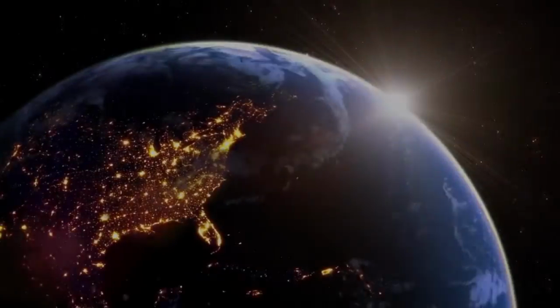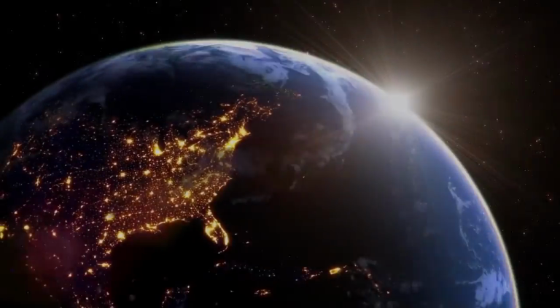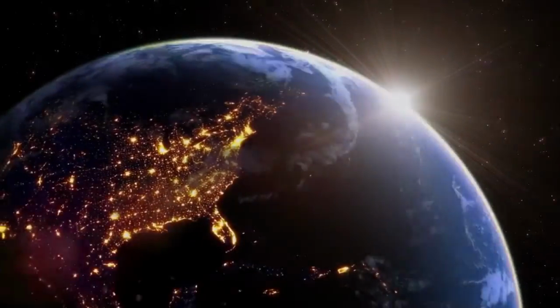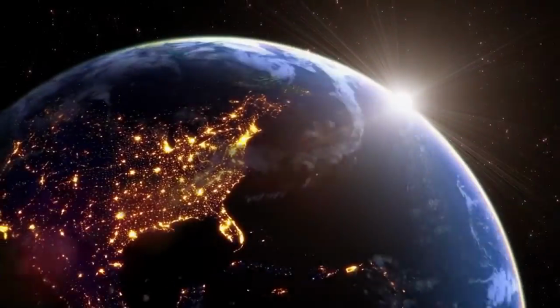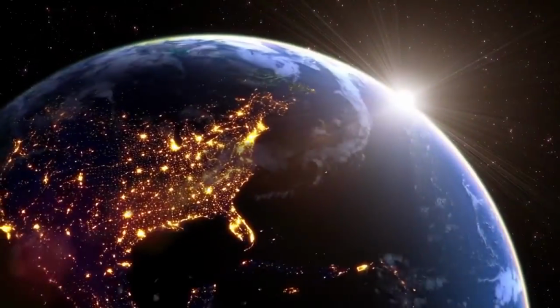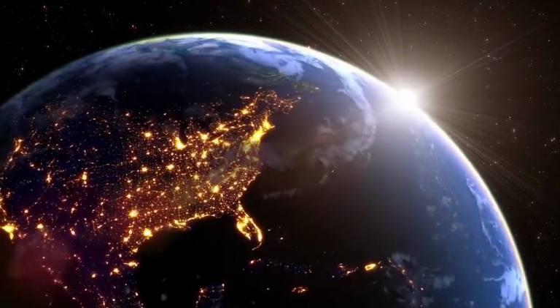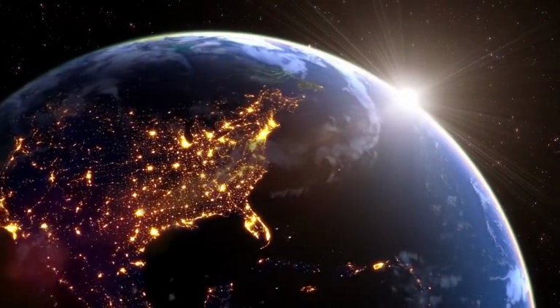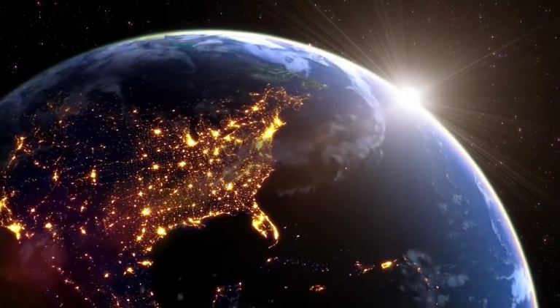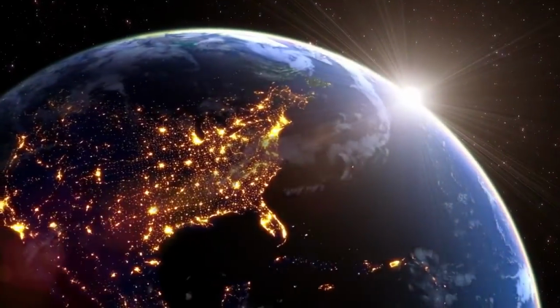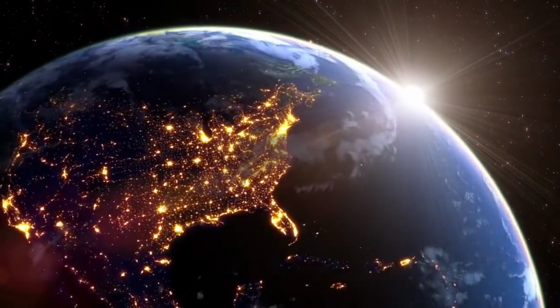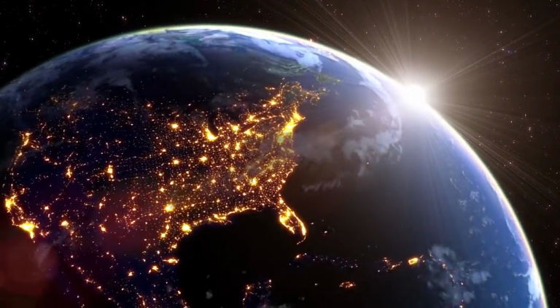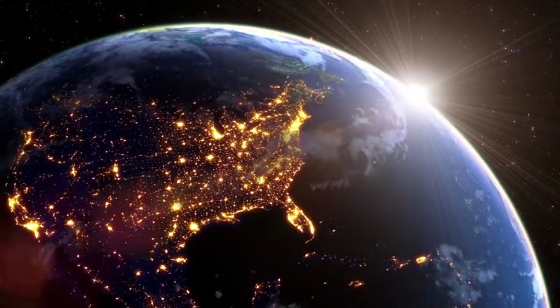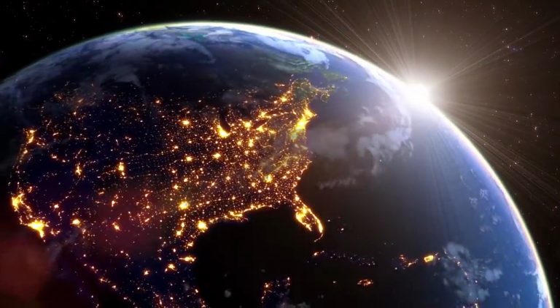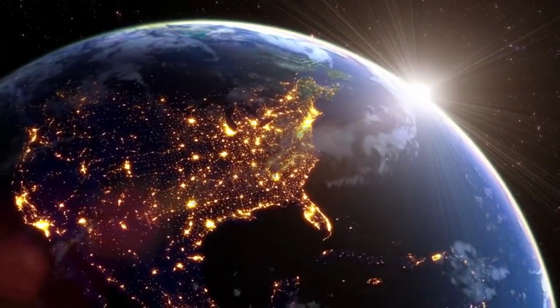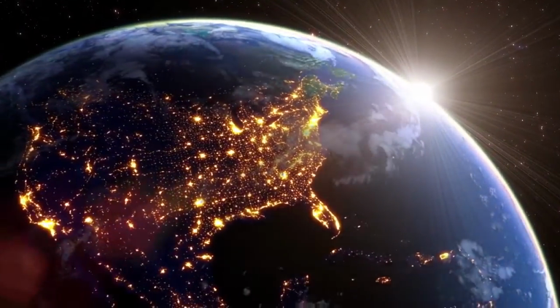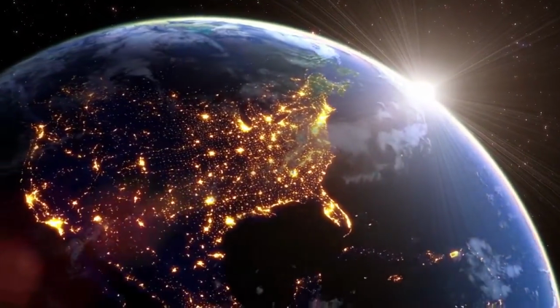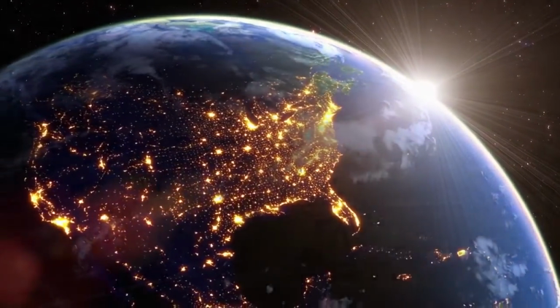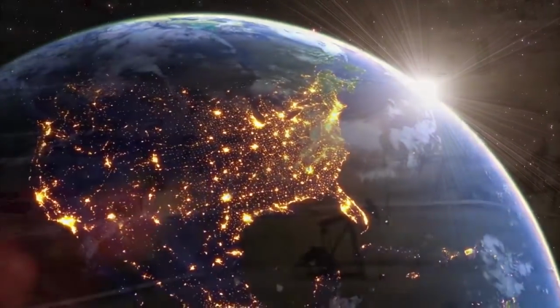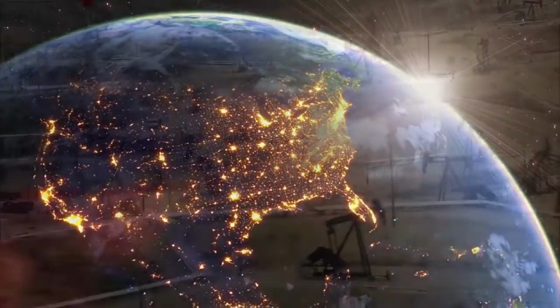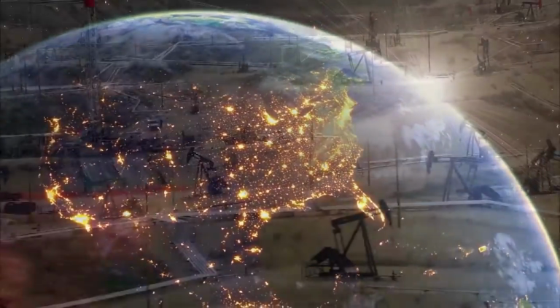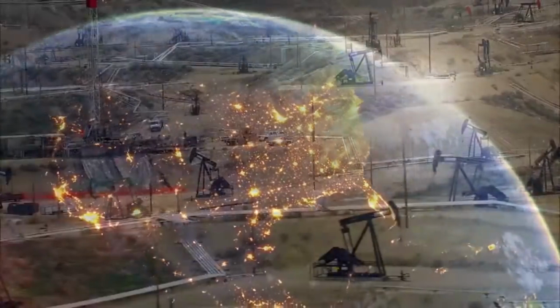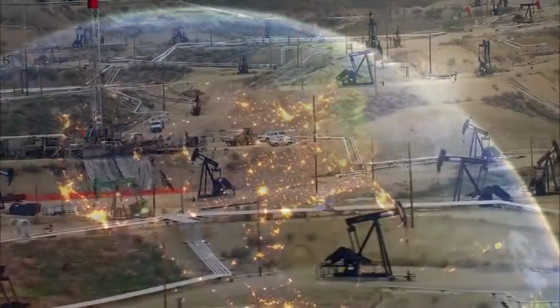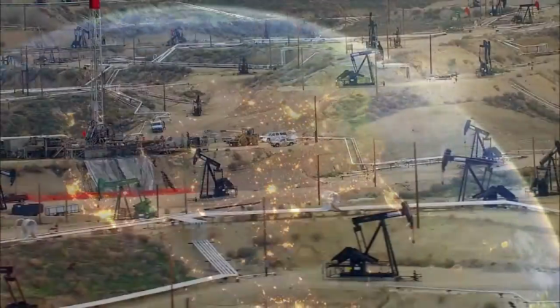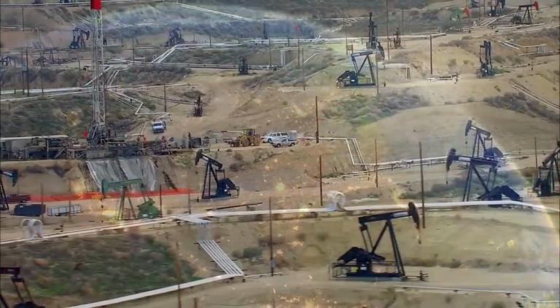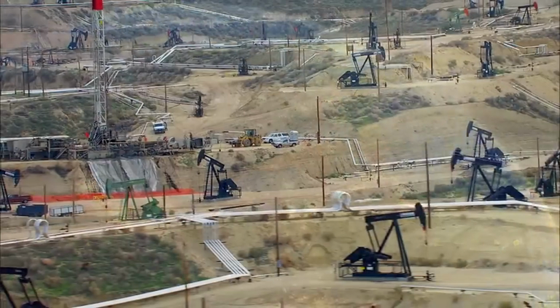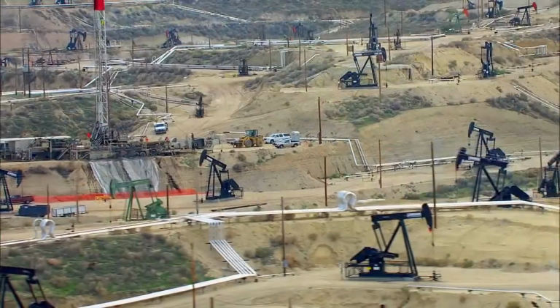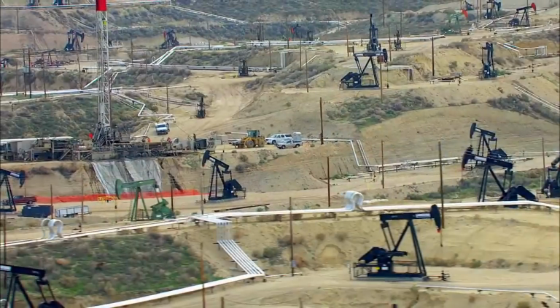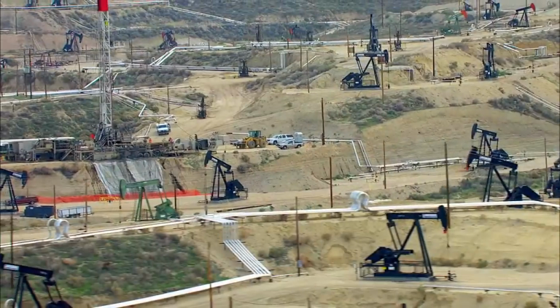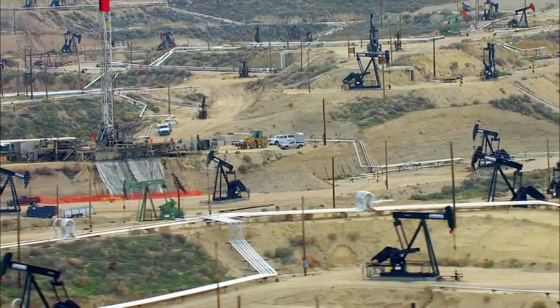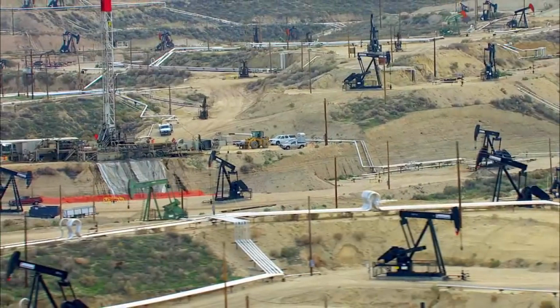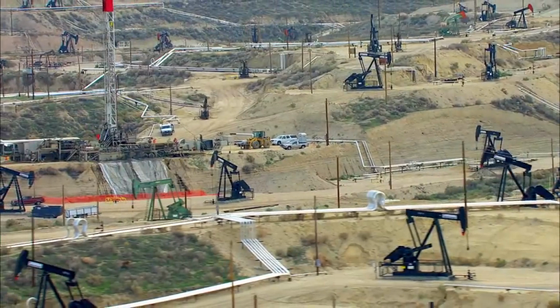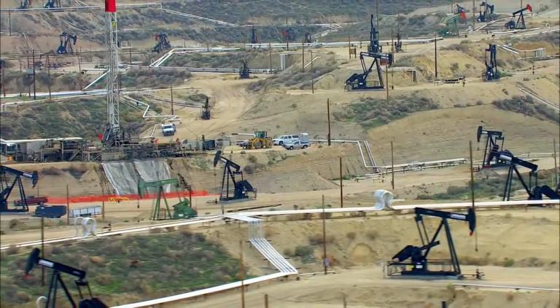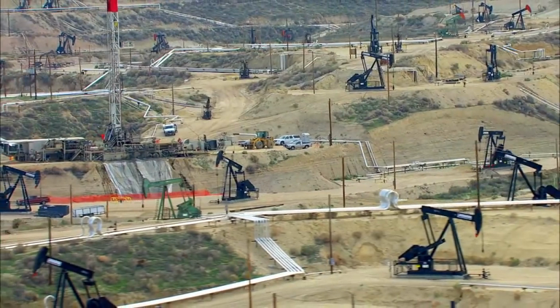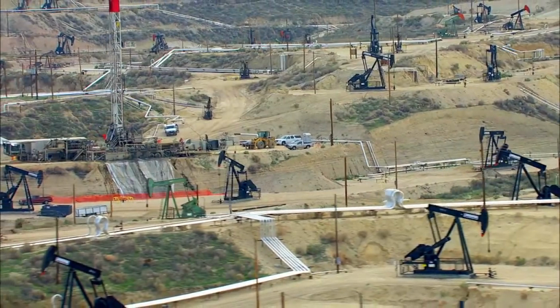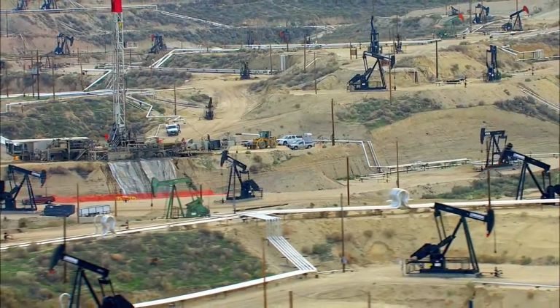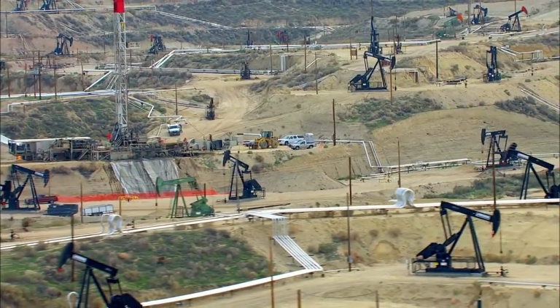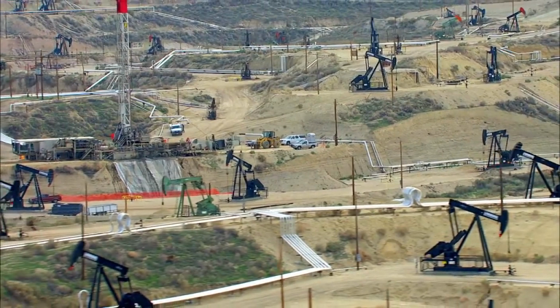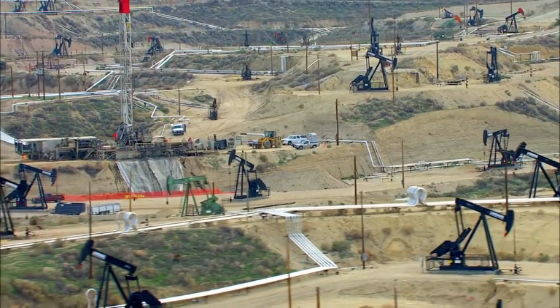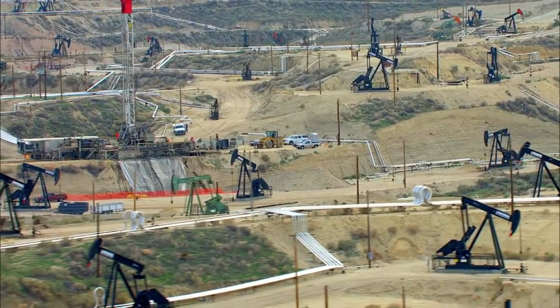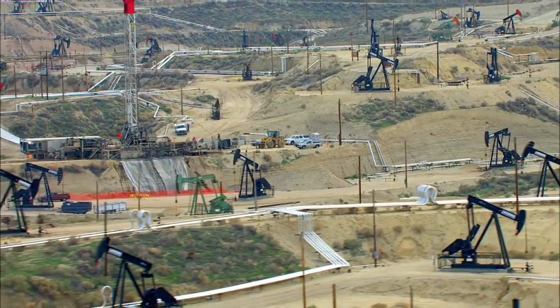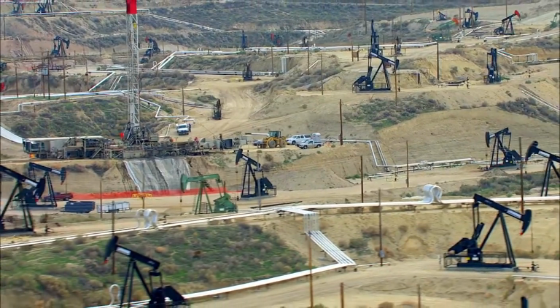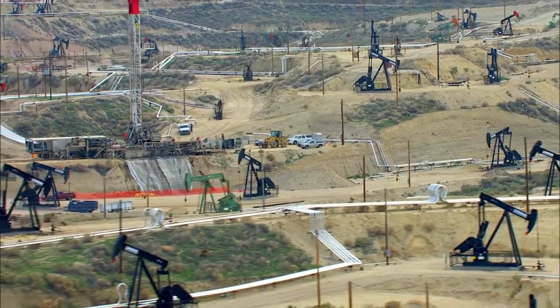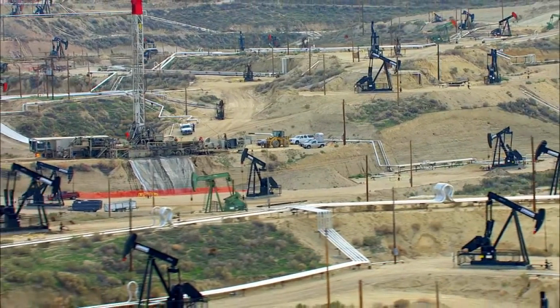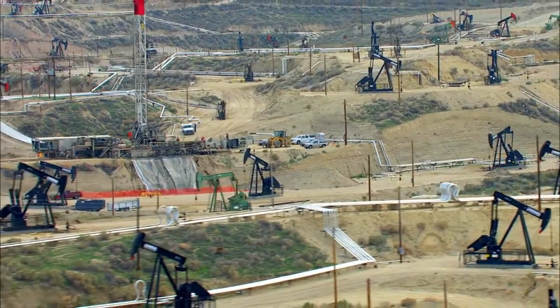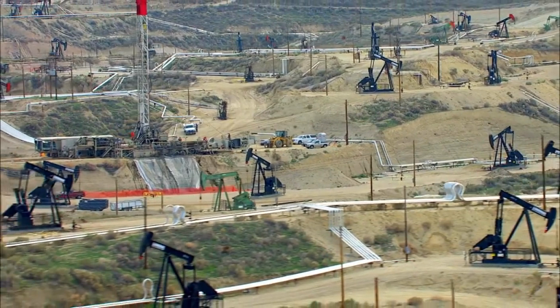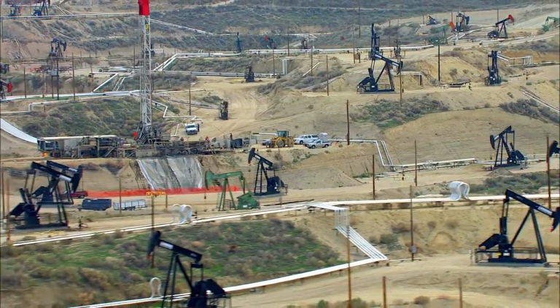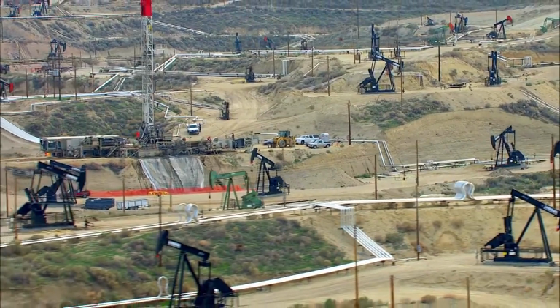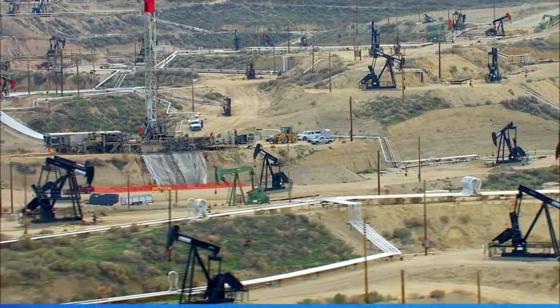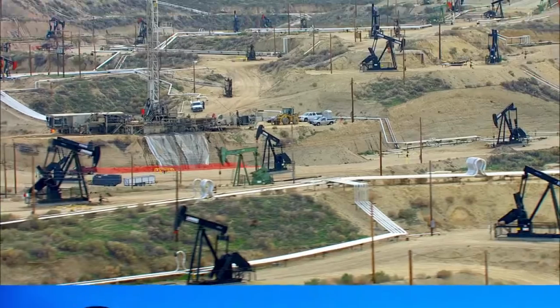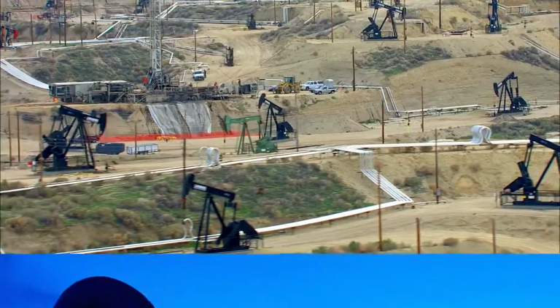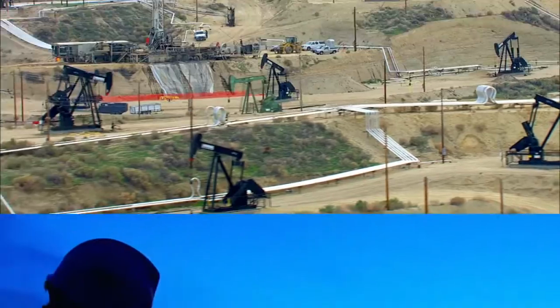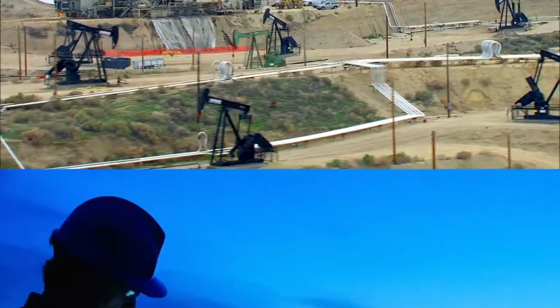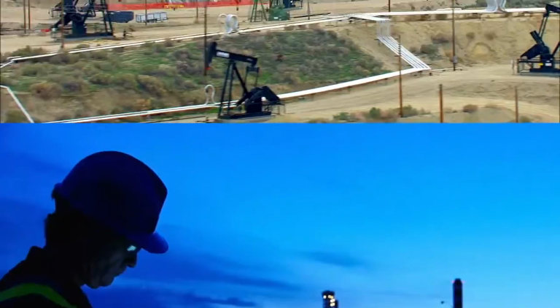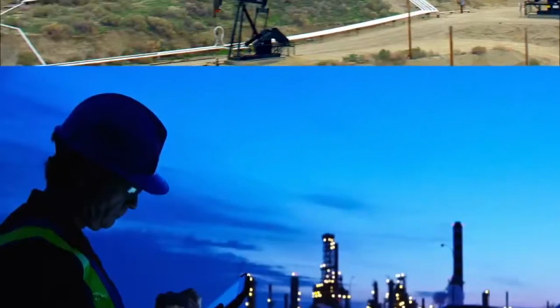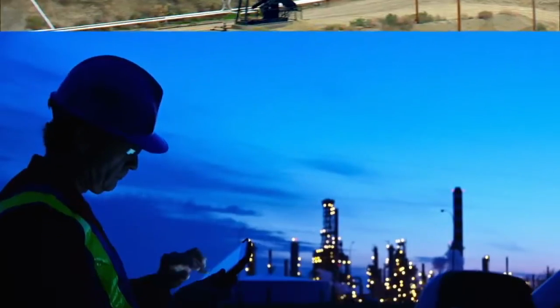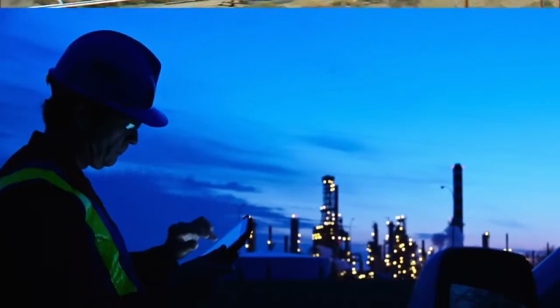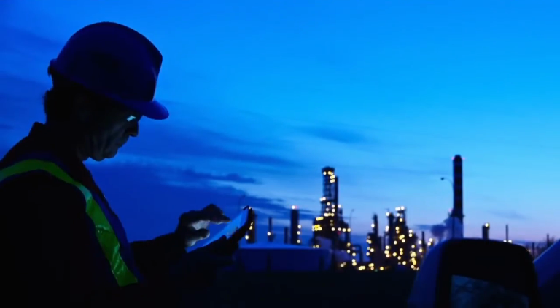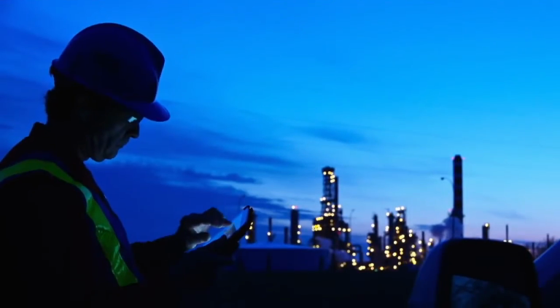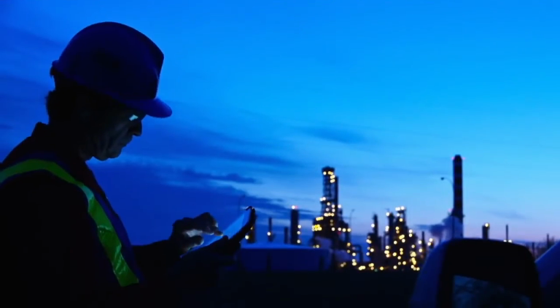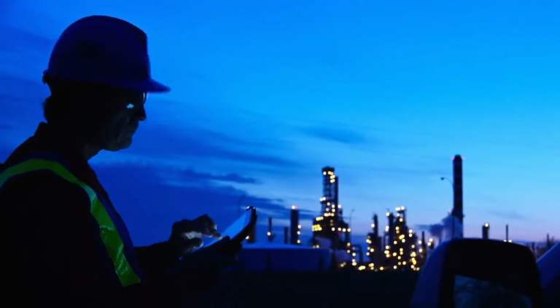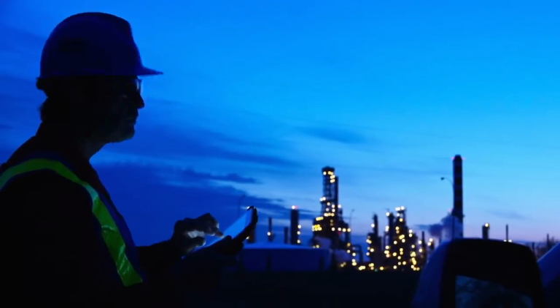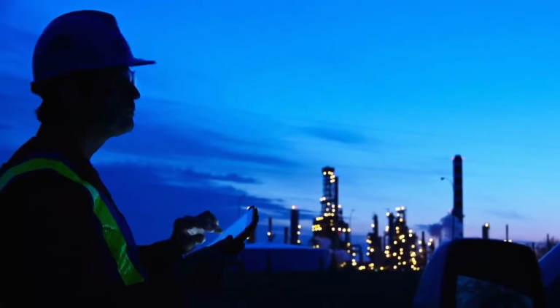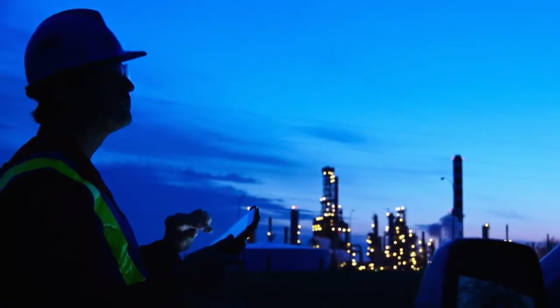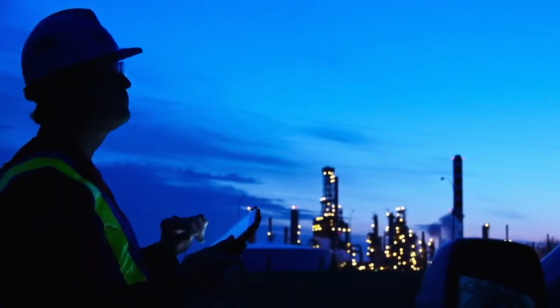In the search for oil and gas, energy professionals need the right tools and the most accurate data to make tough, critical decisions.